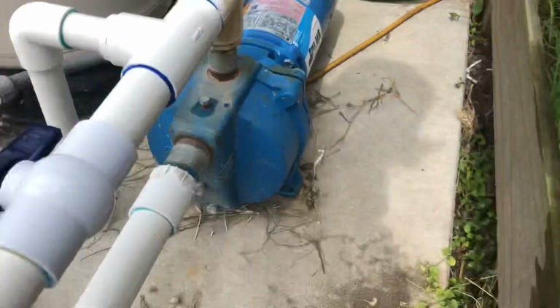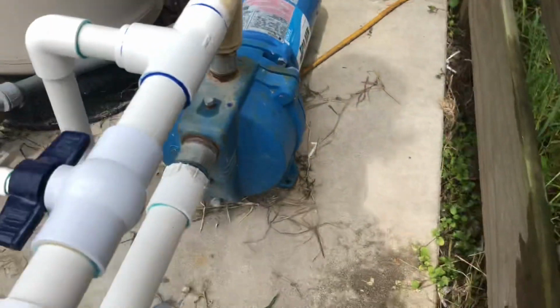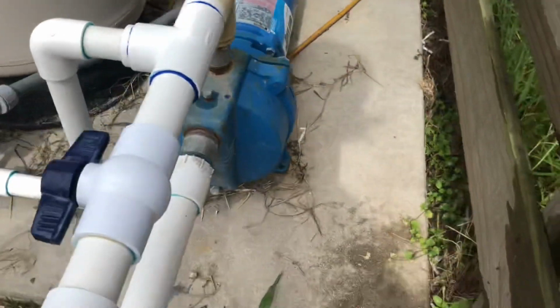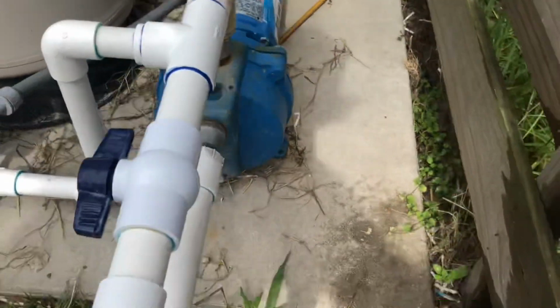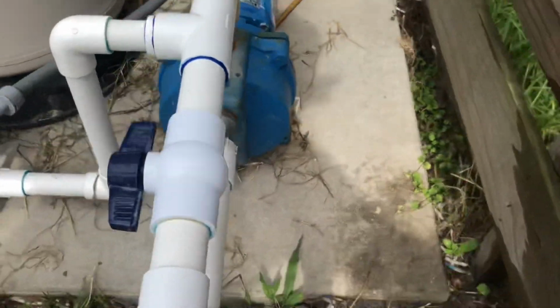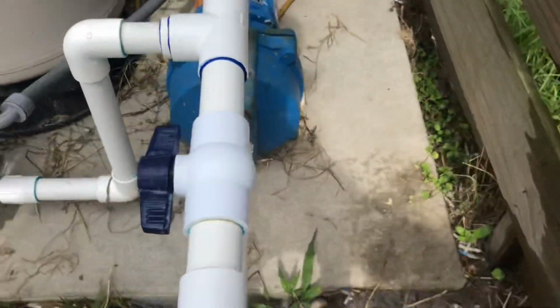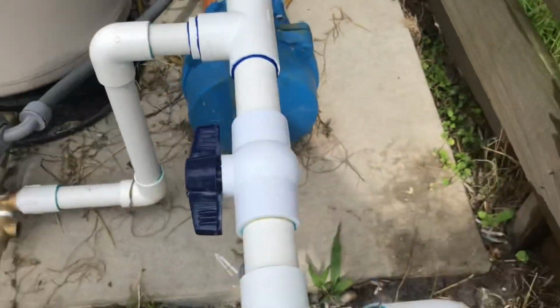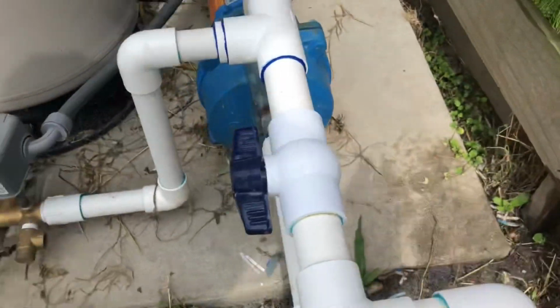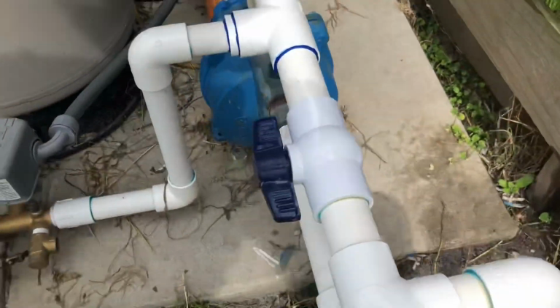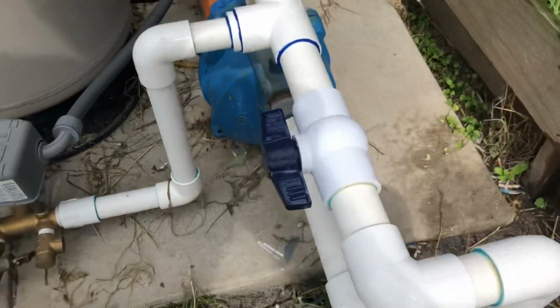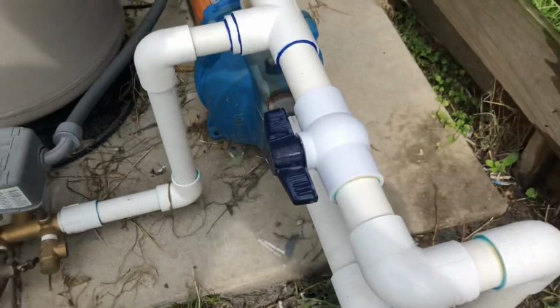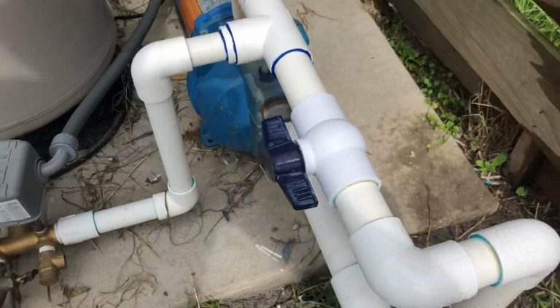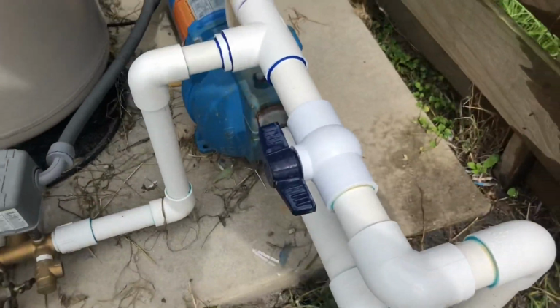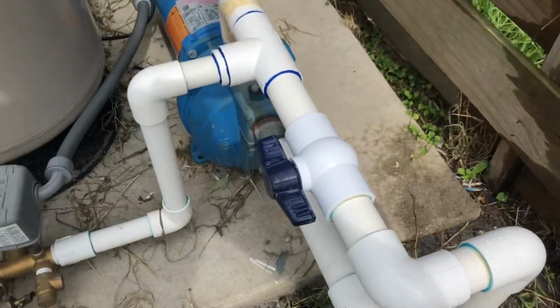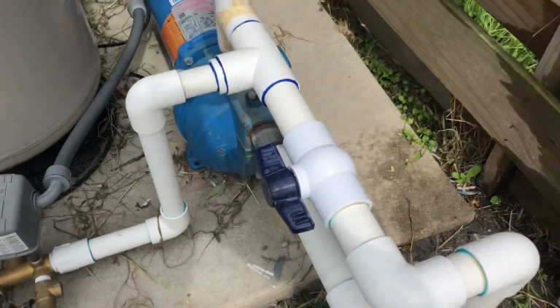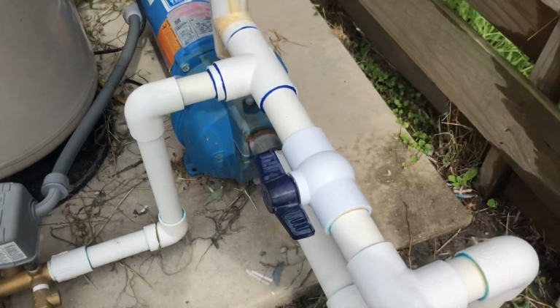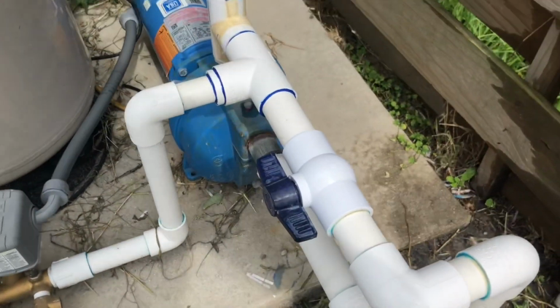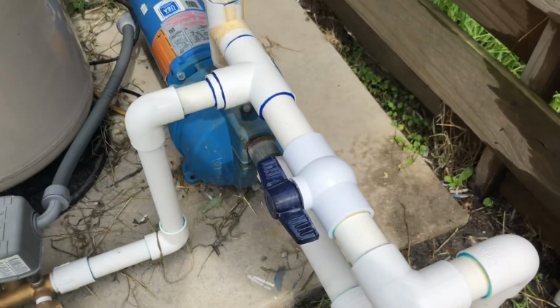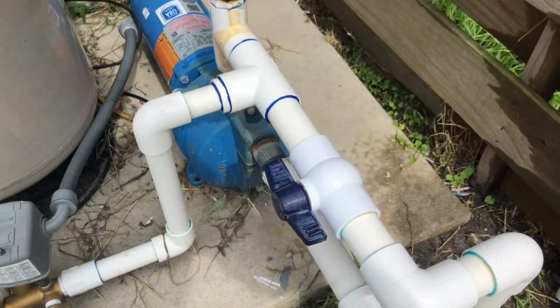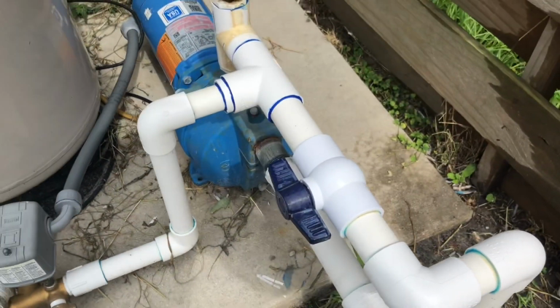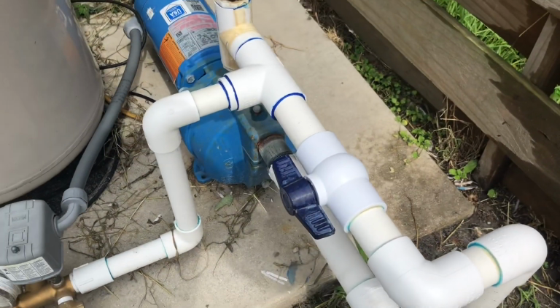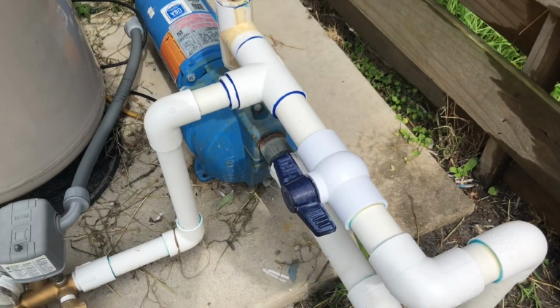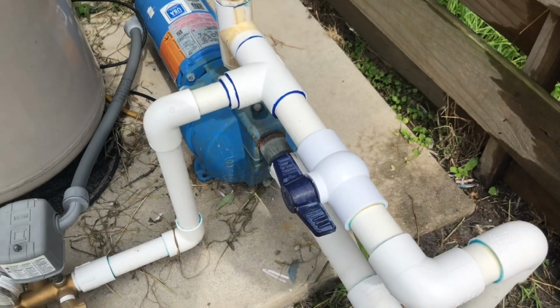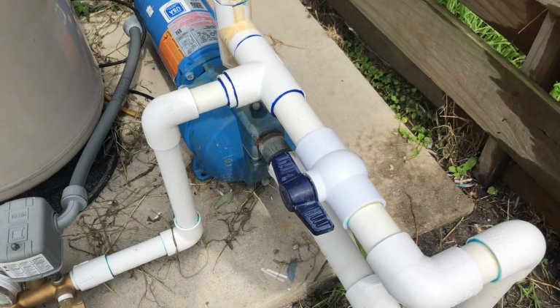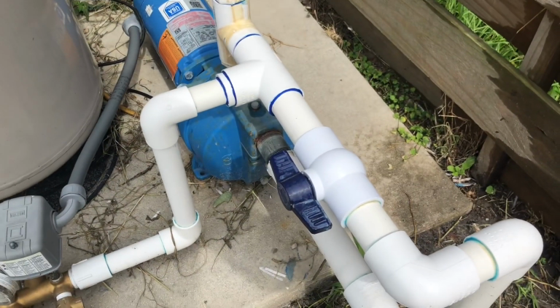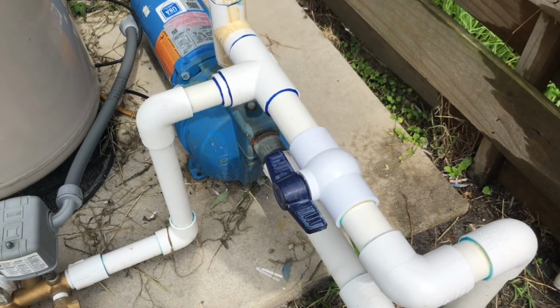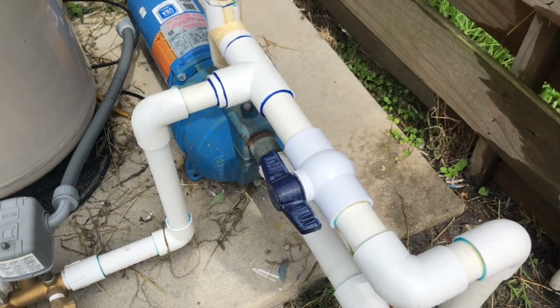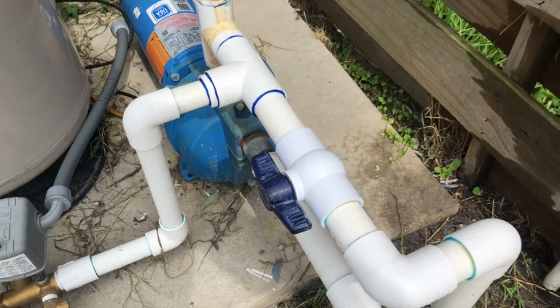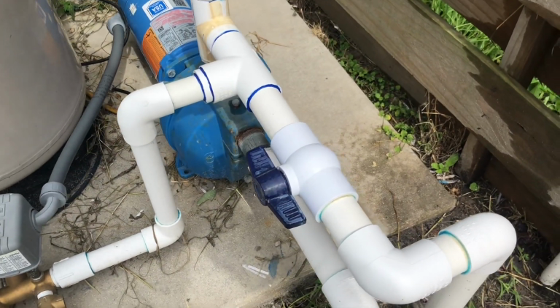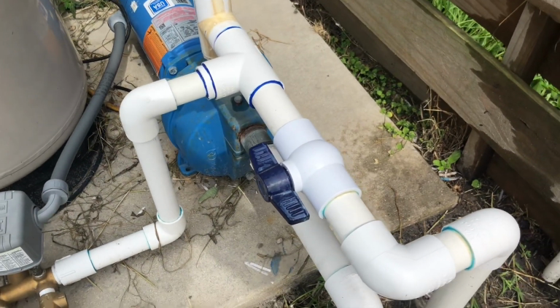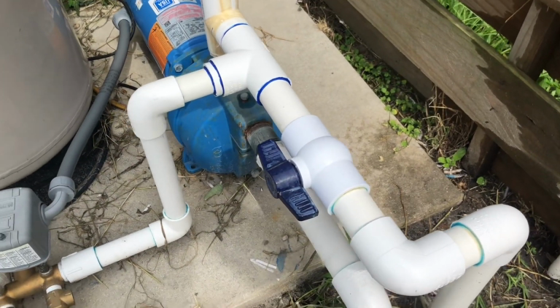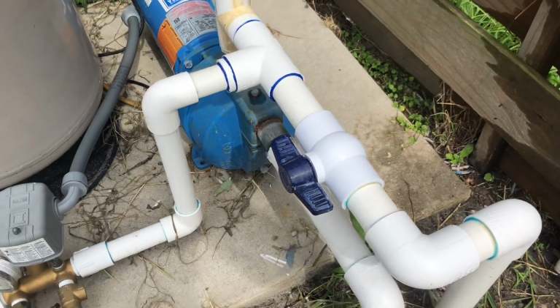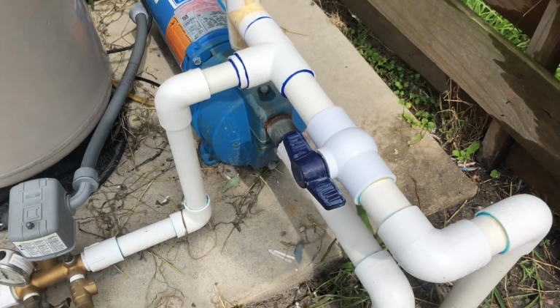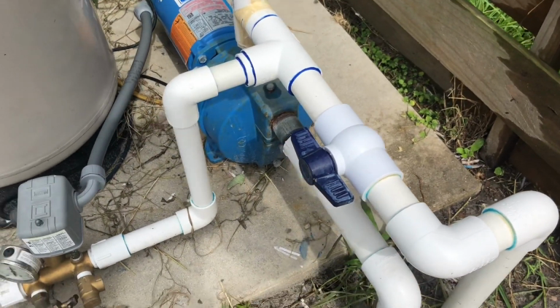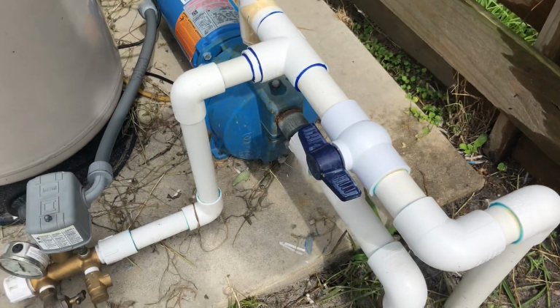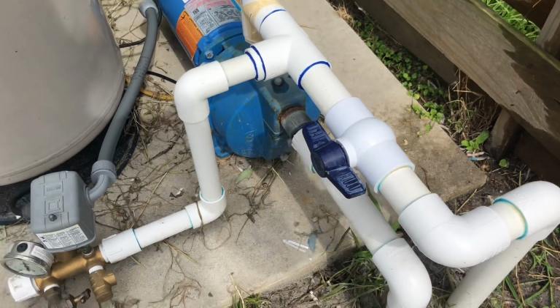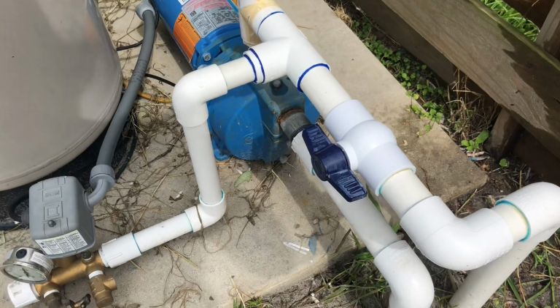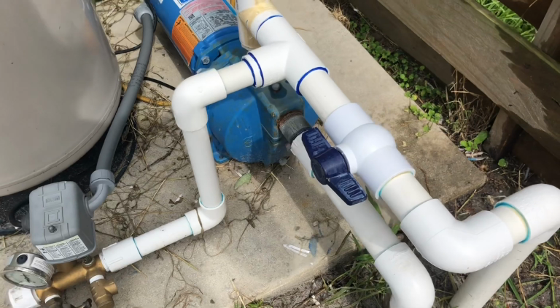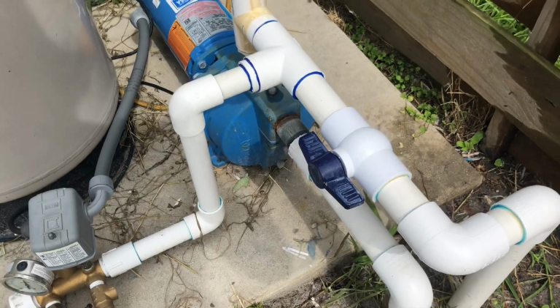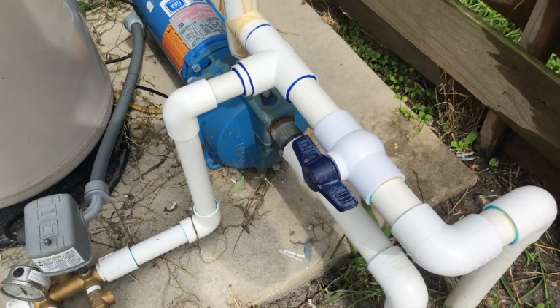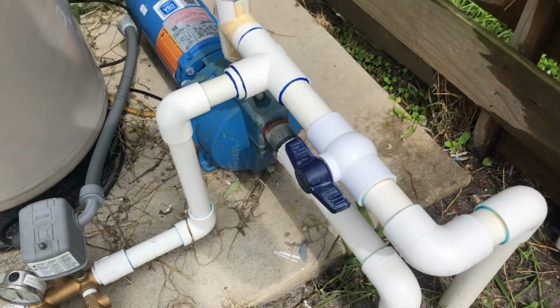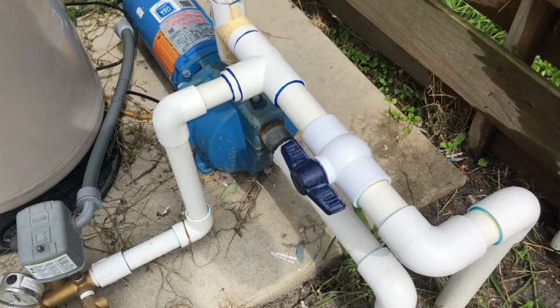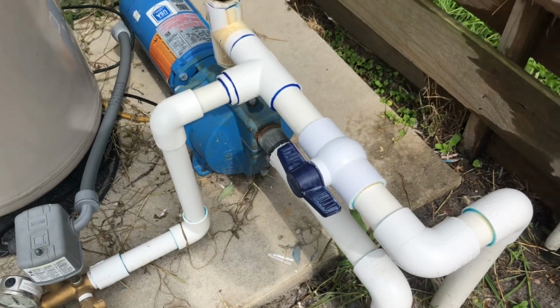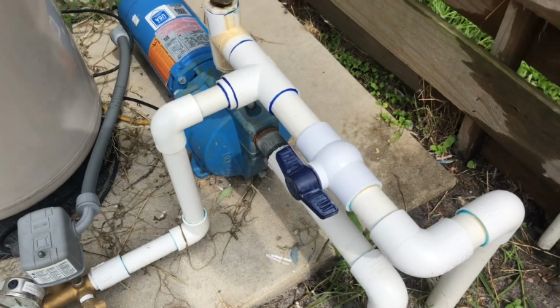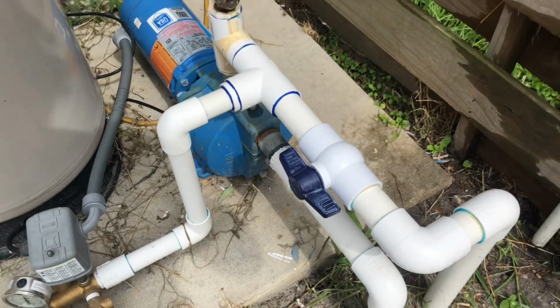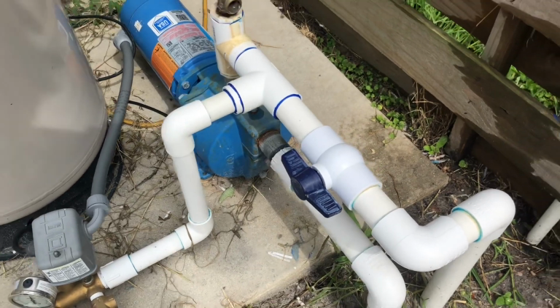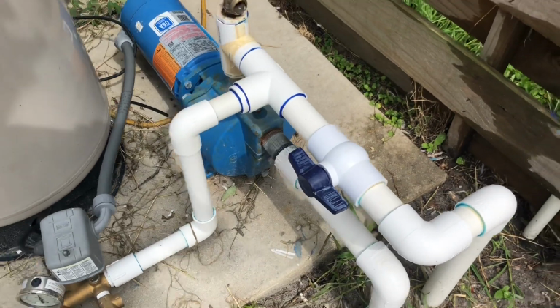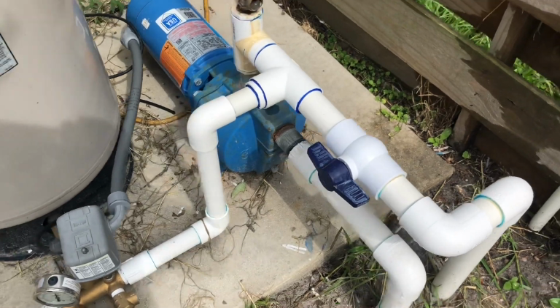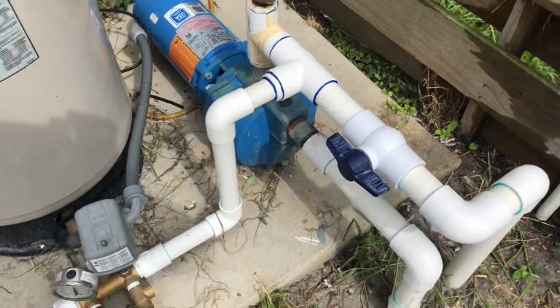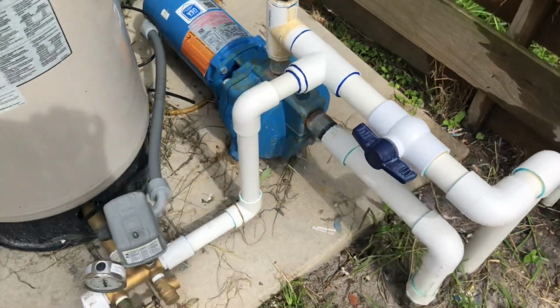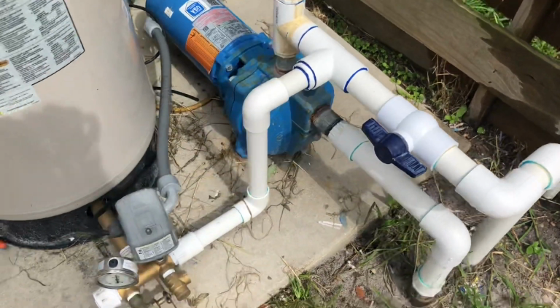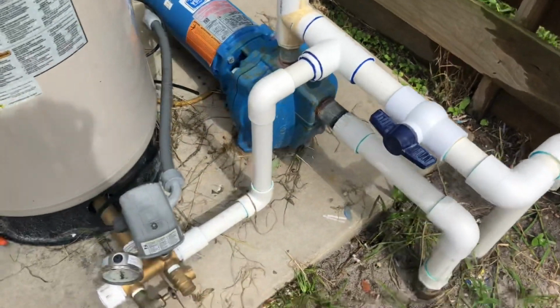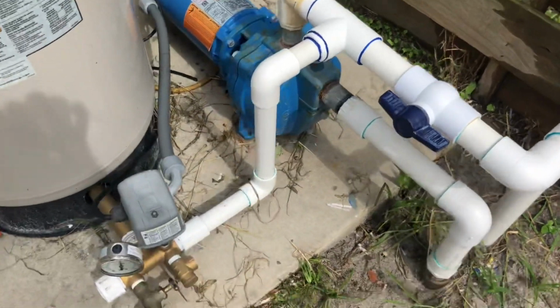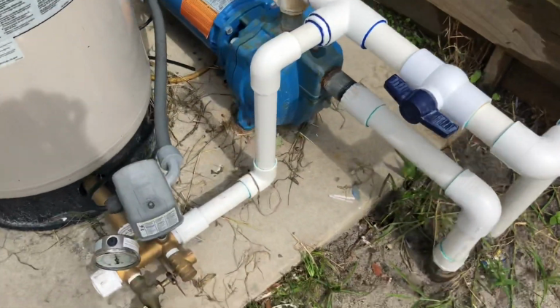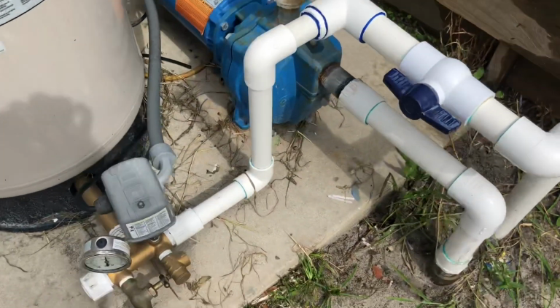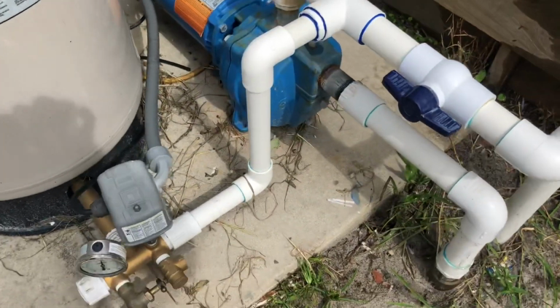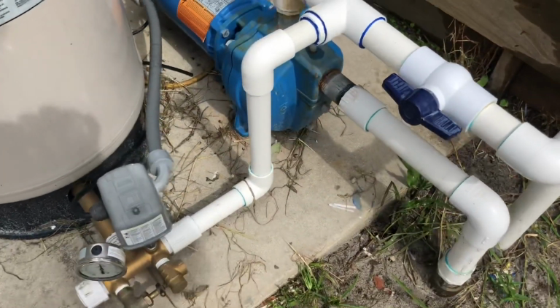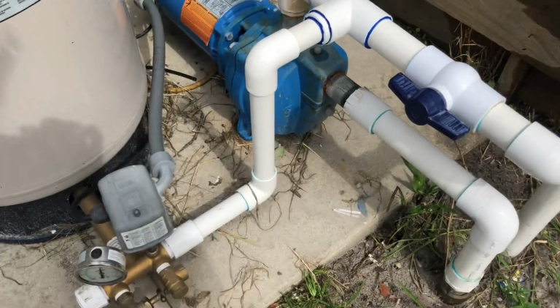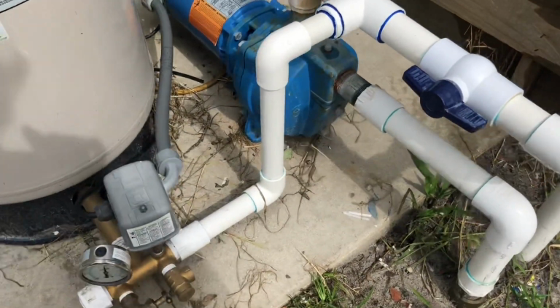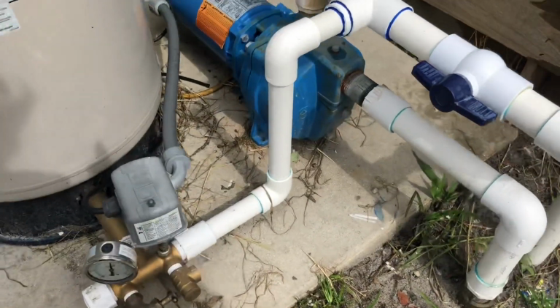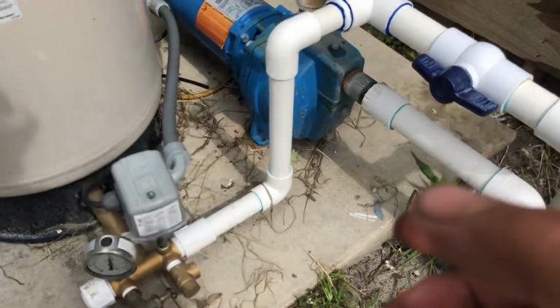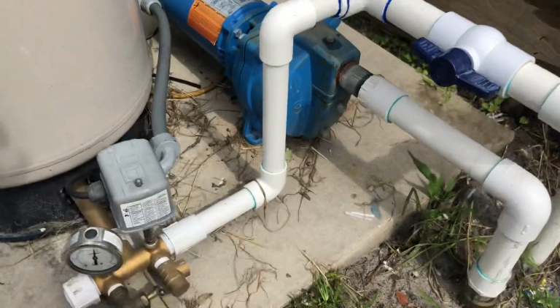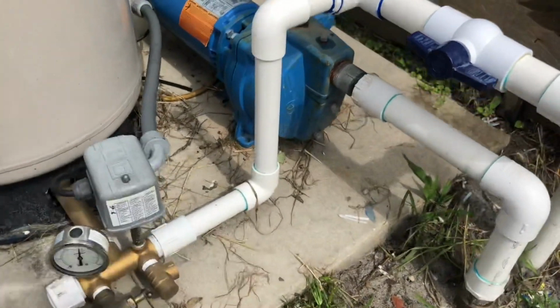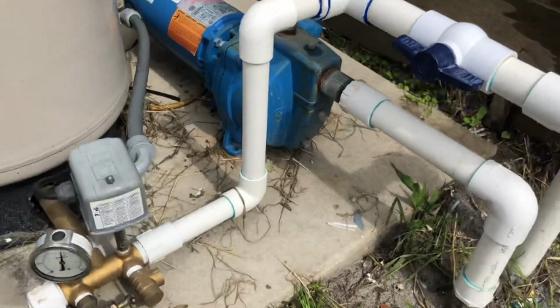This thing pumps up to 24.6 gallons per minute. I get about 22 gallons per minute out of my wells.